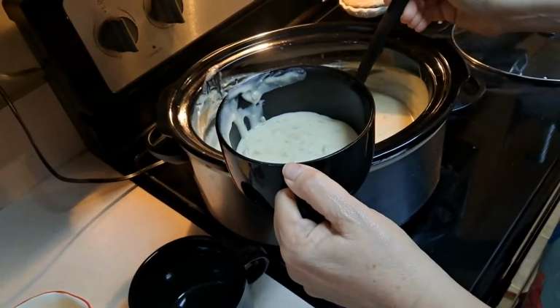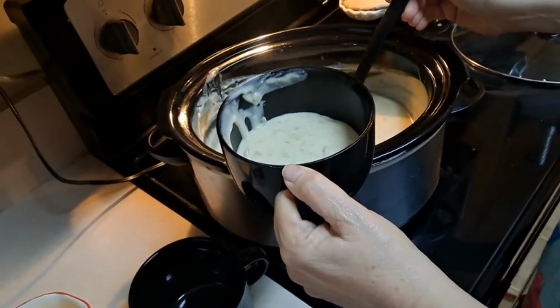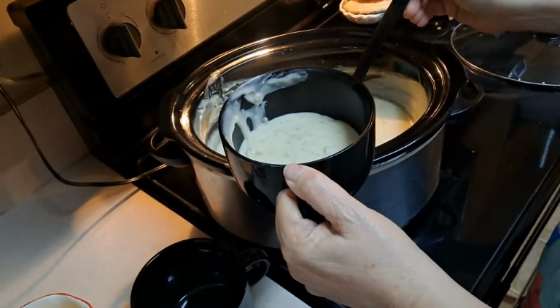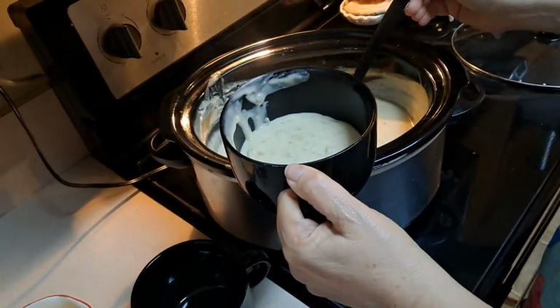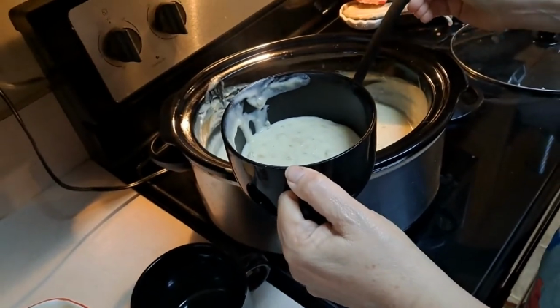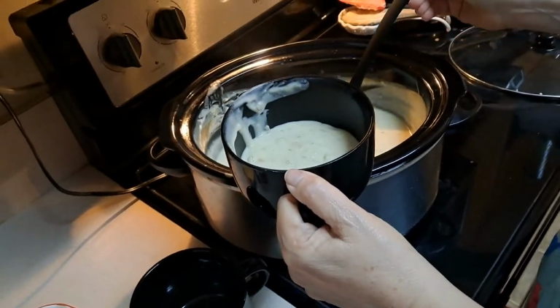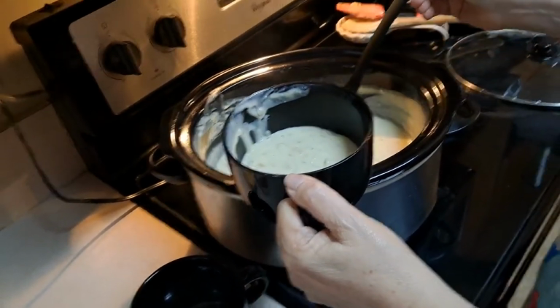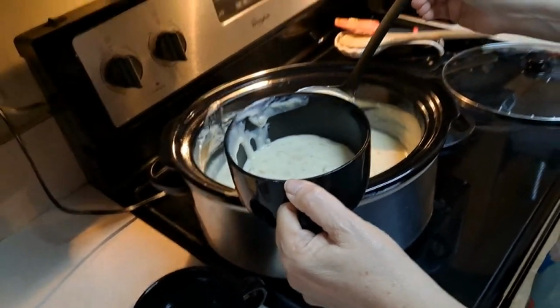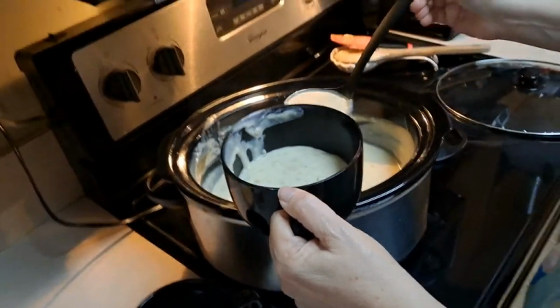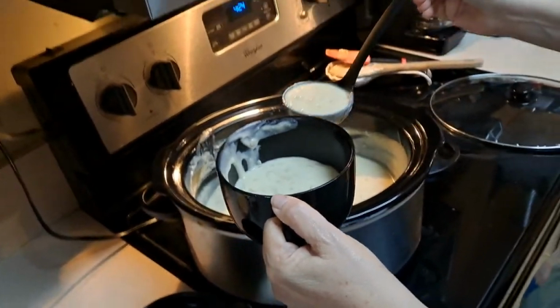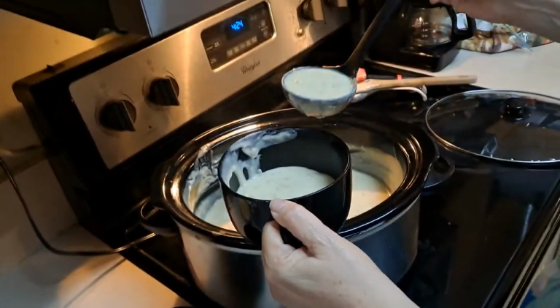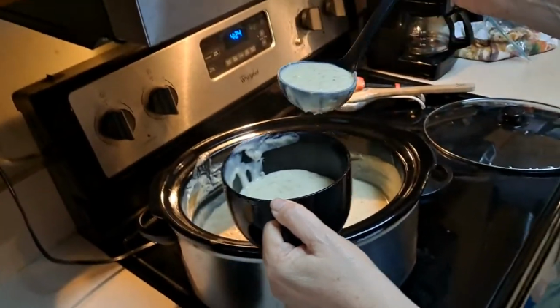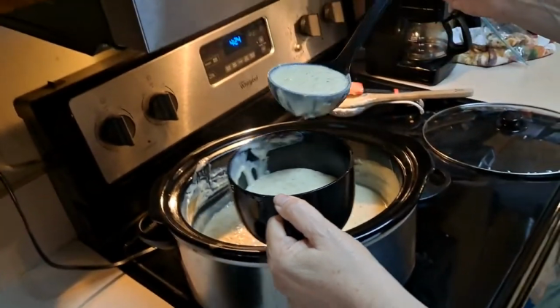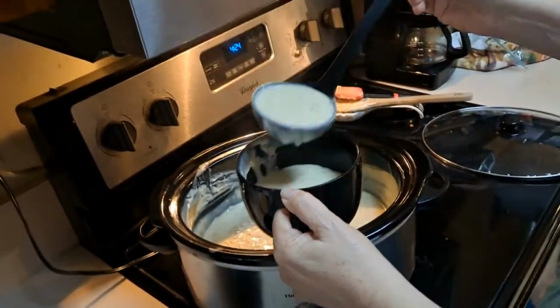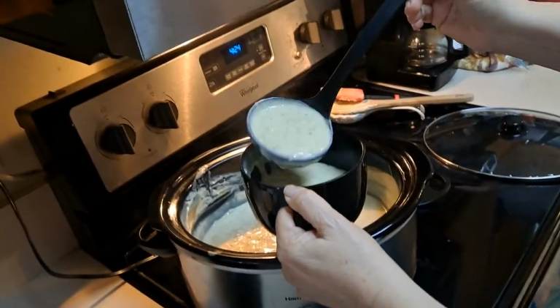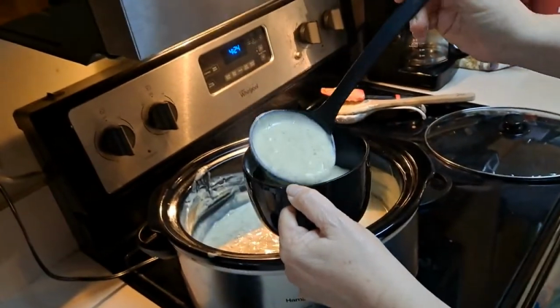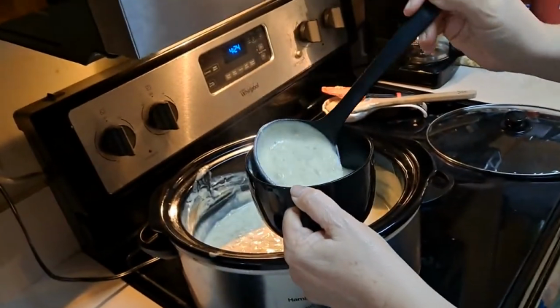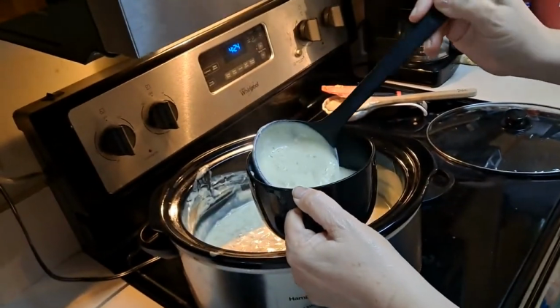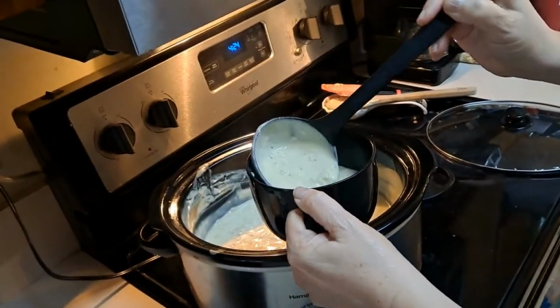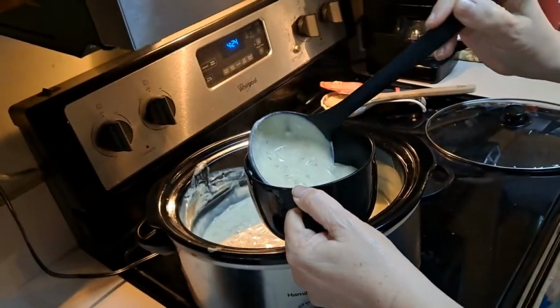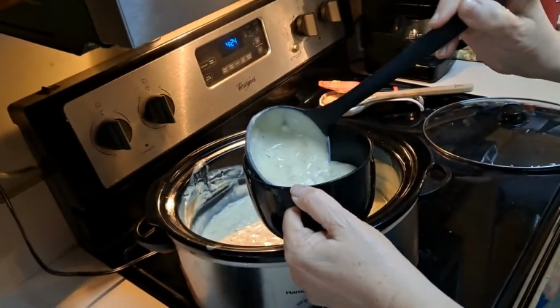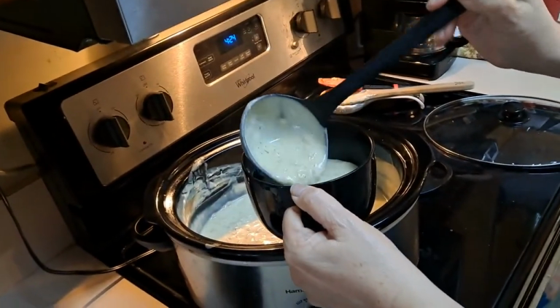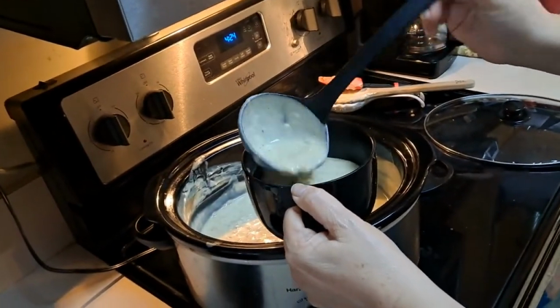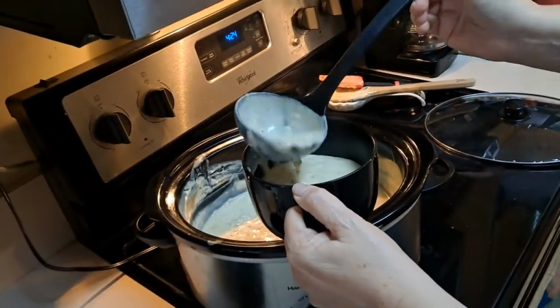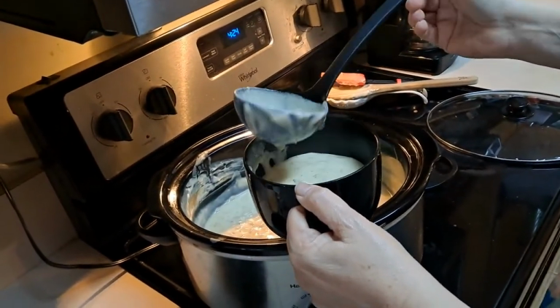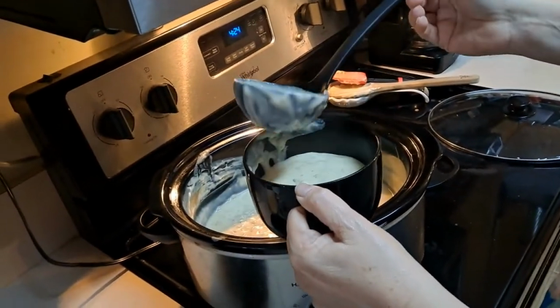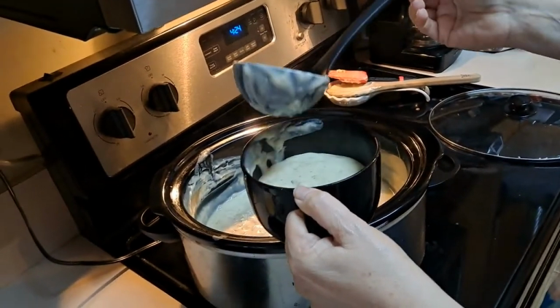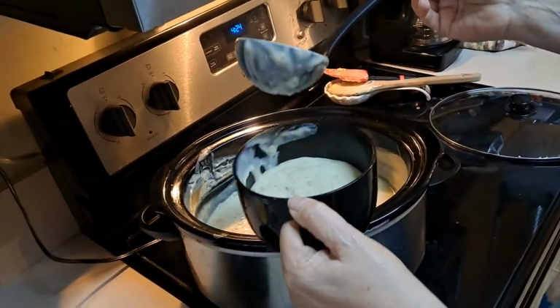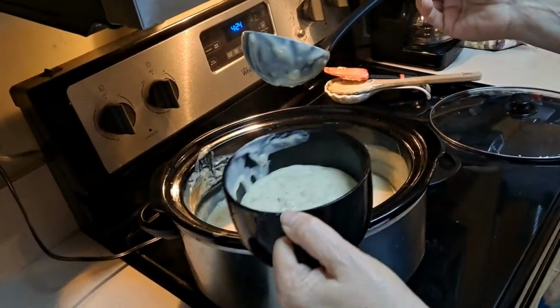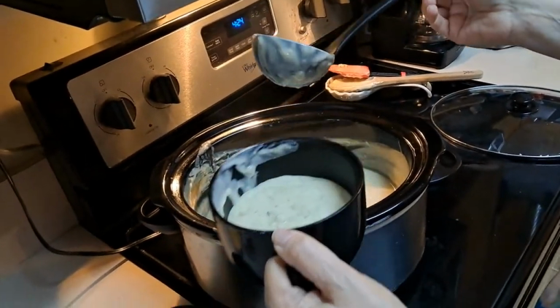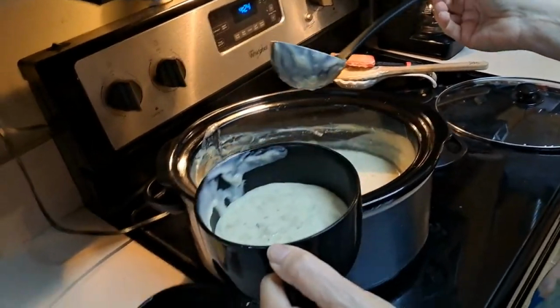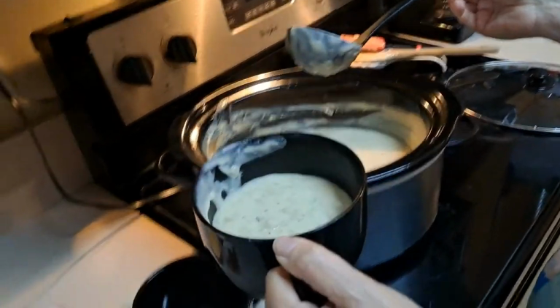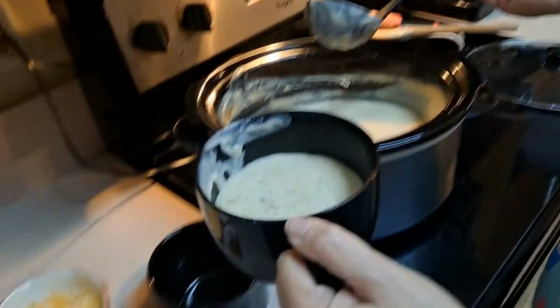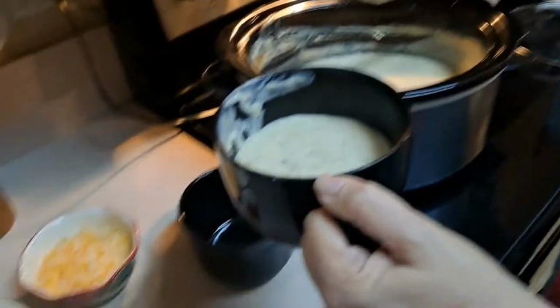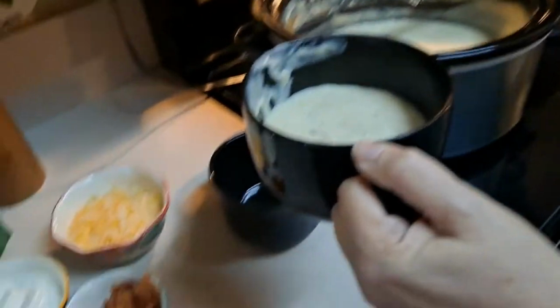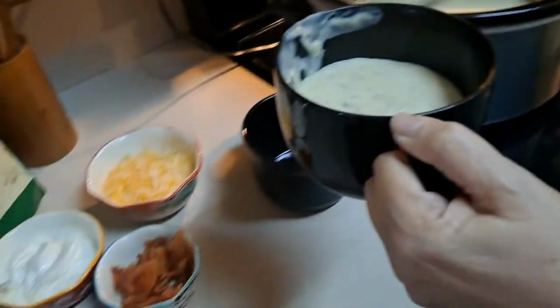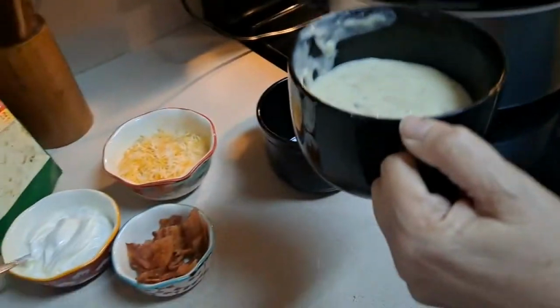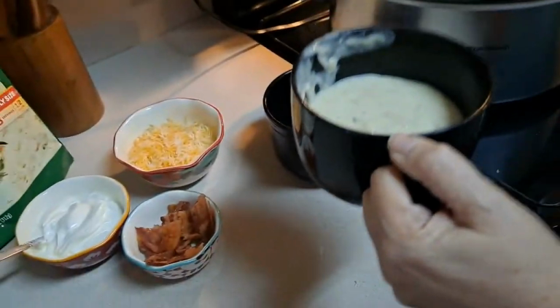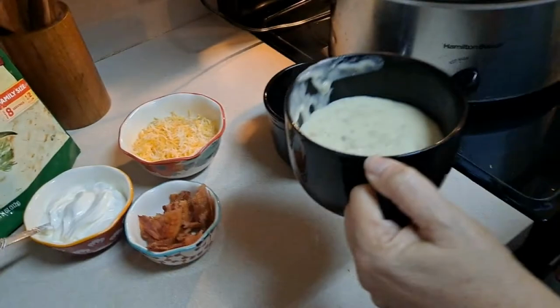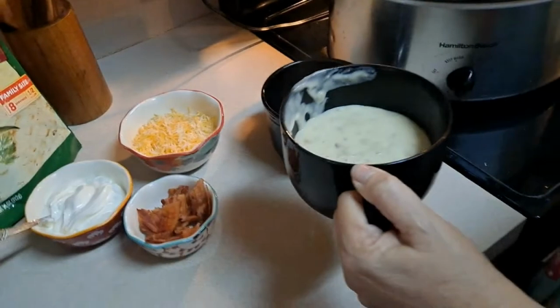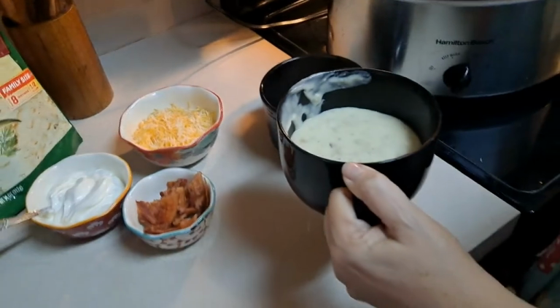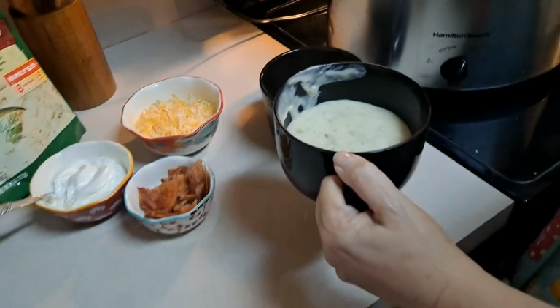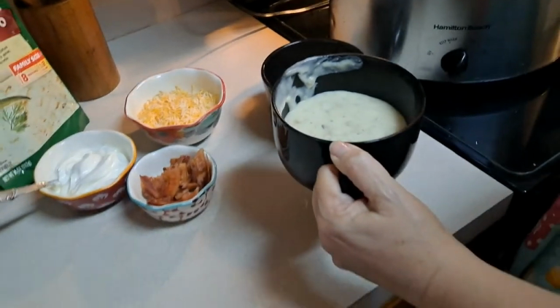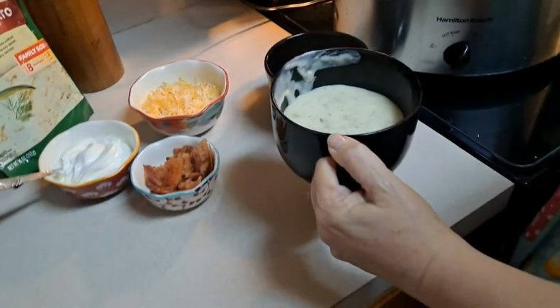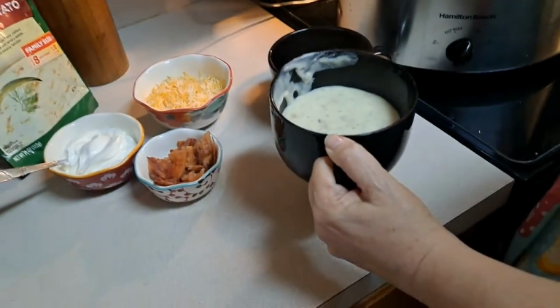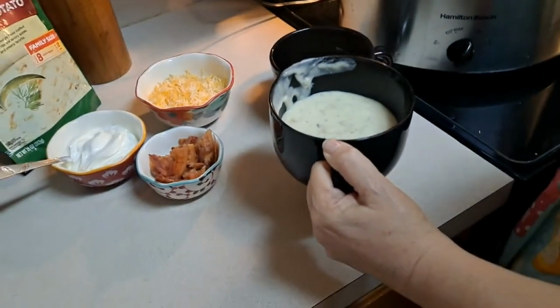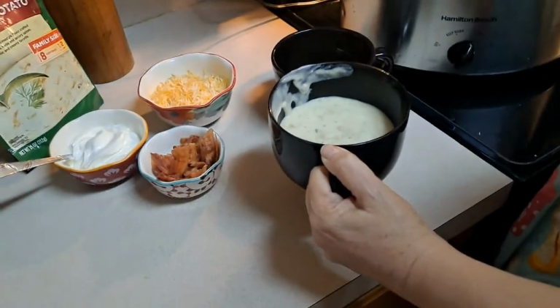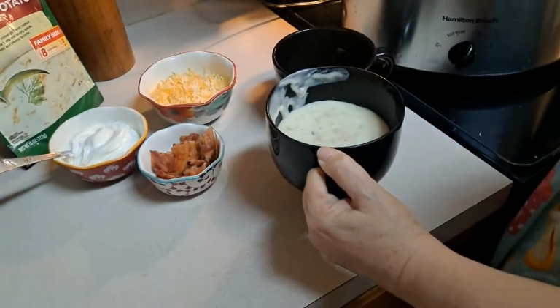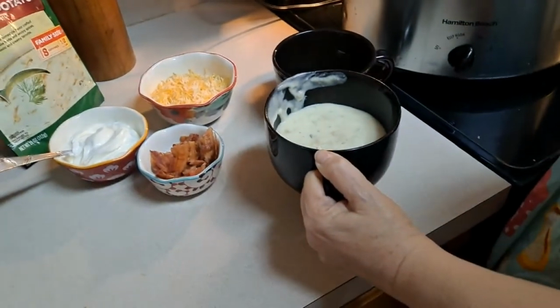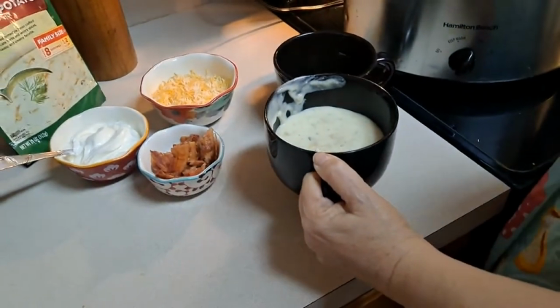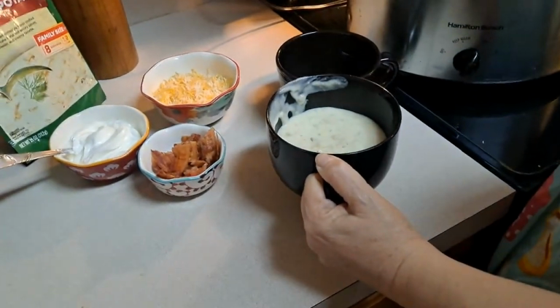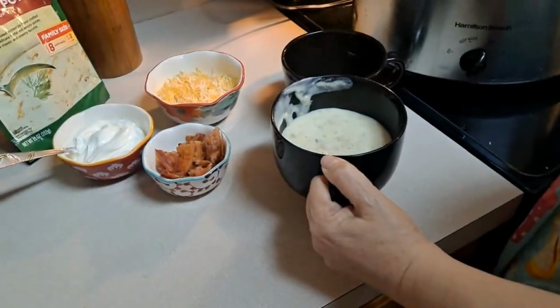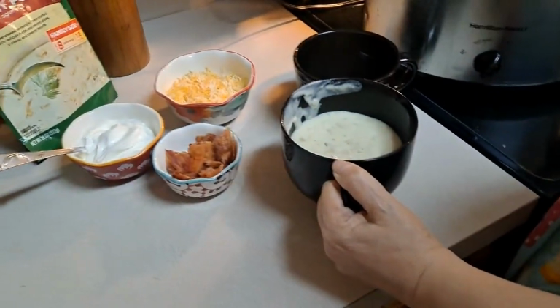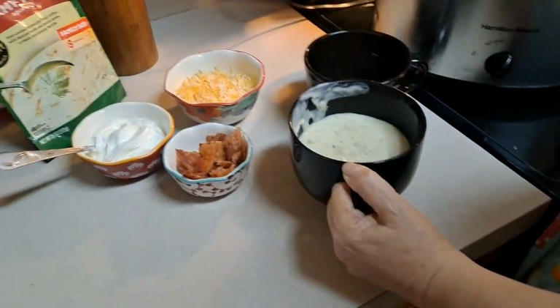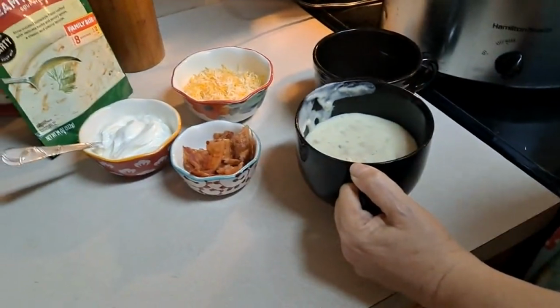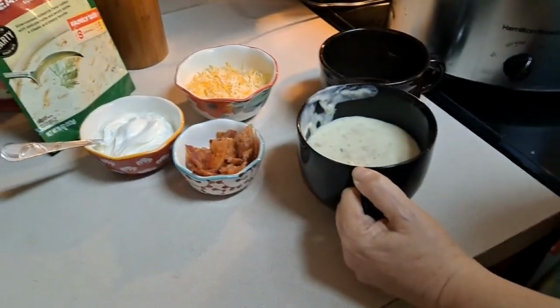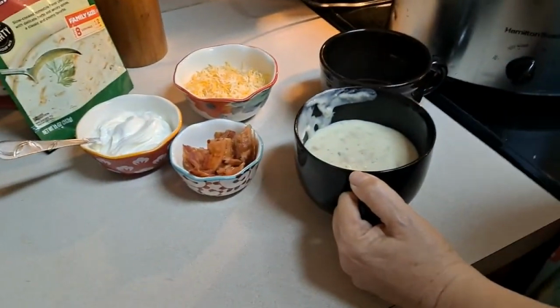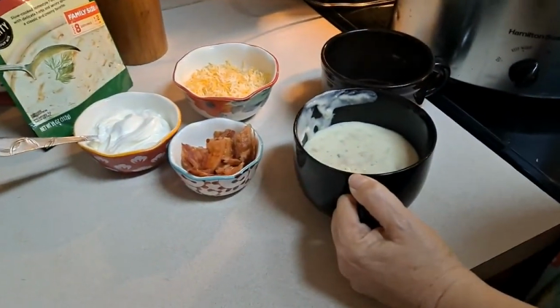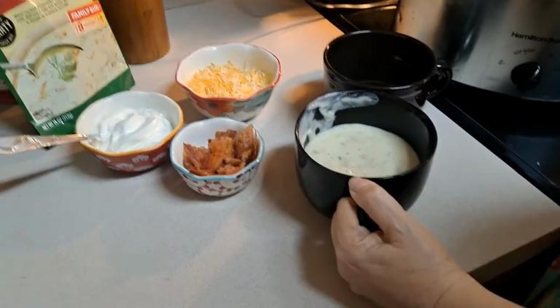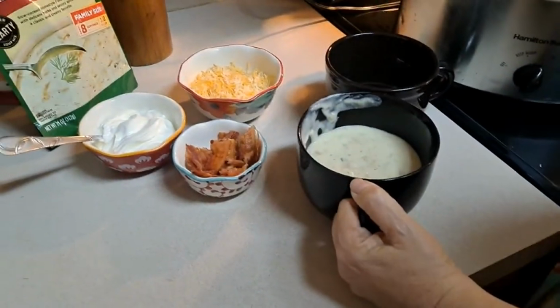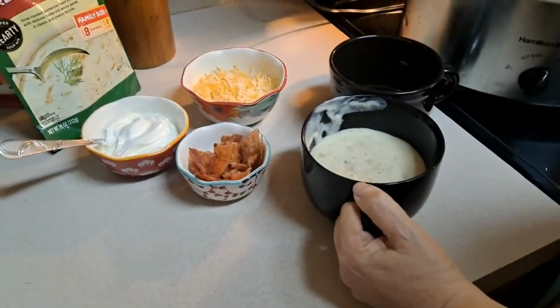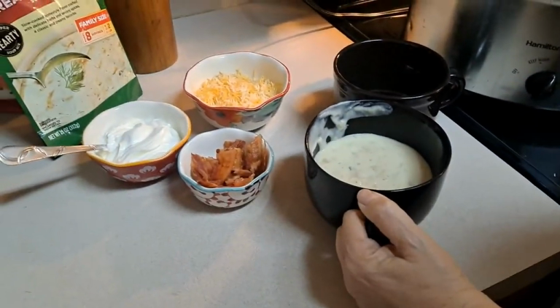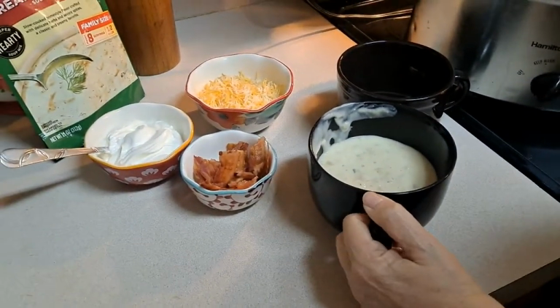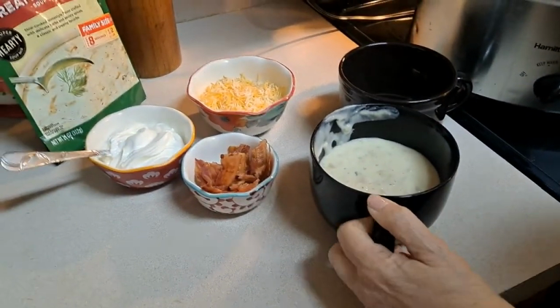Unbelievable that this is a soup from powder — a powdered soup. That's crazy.